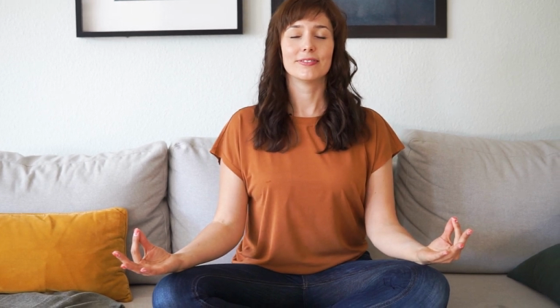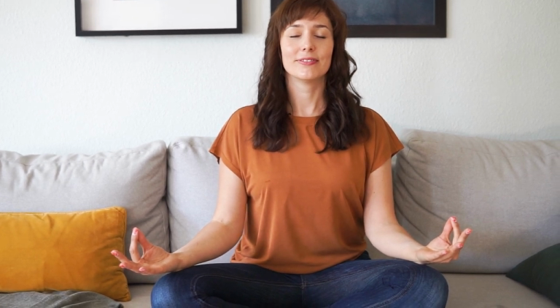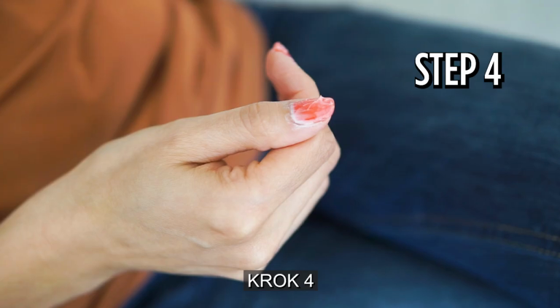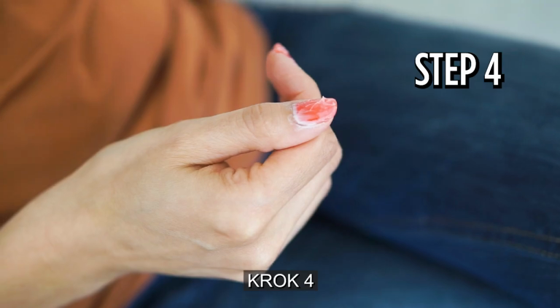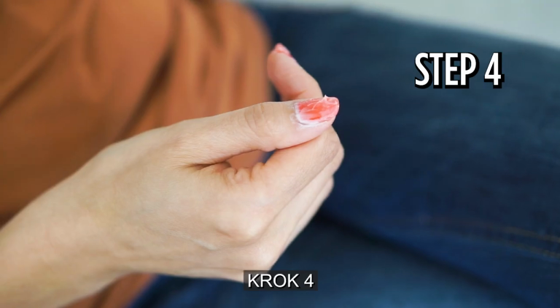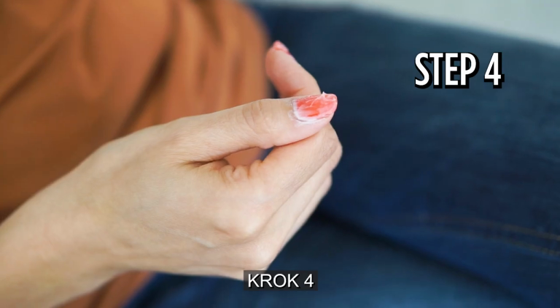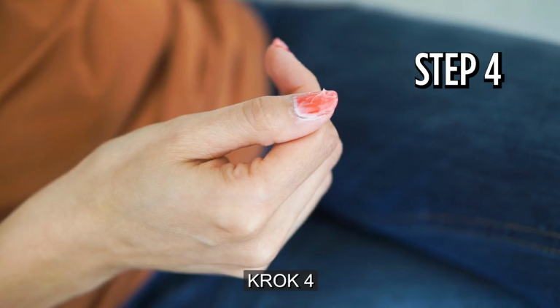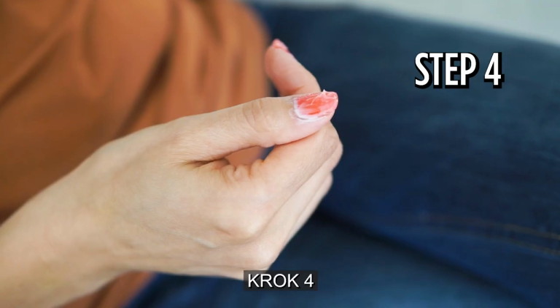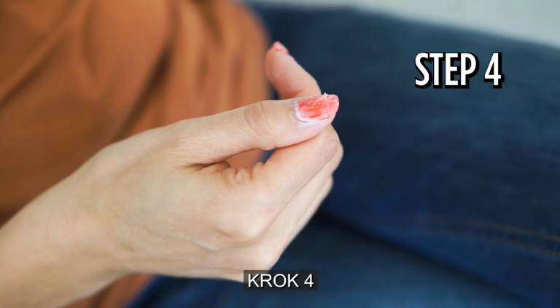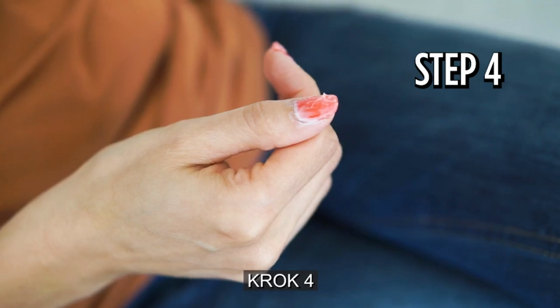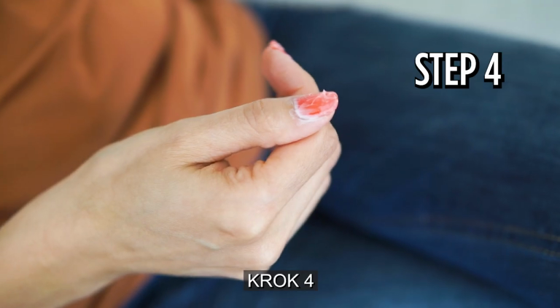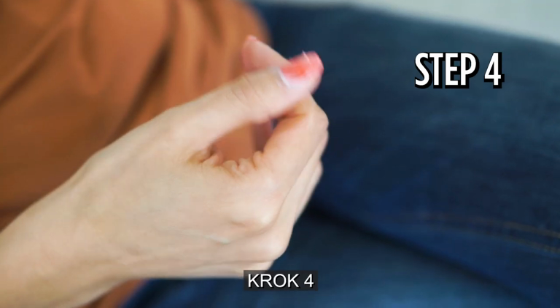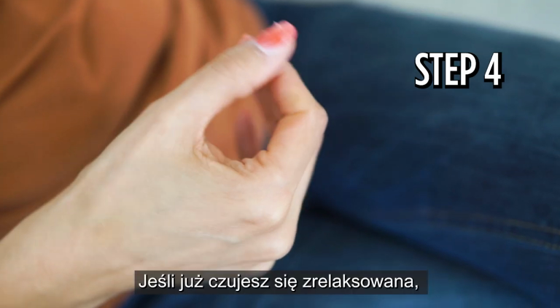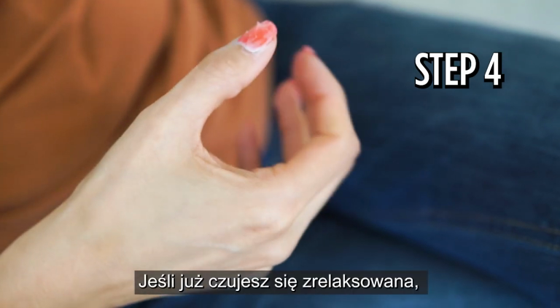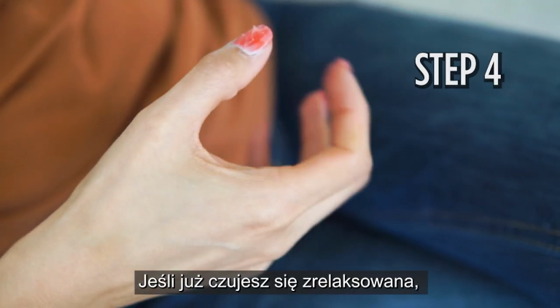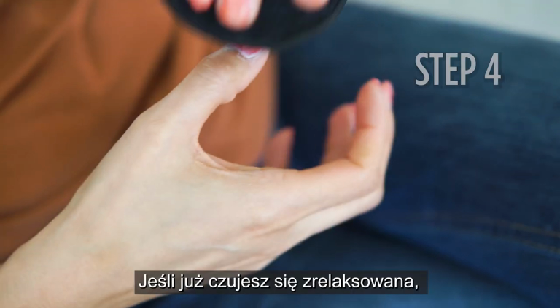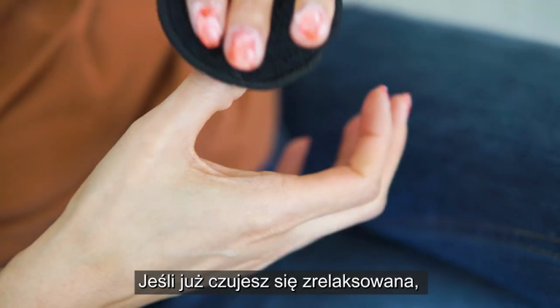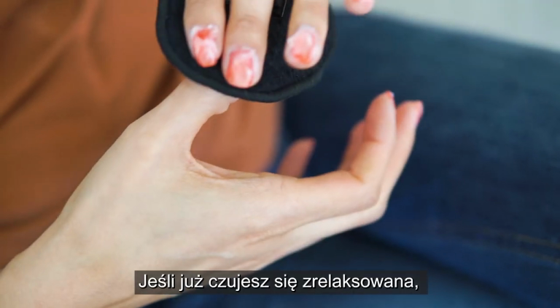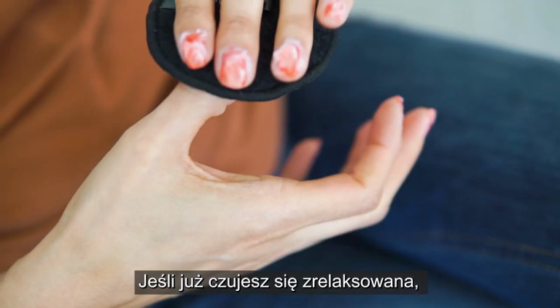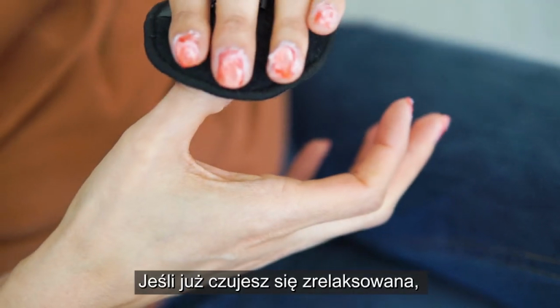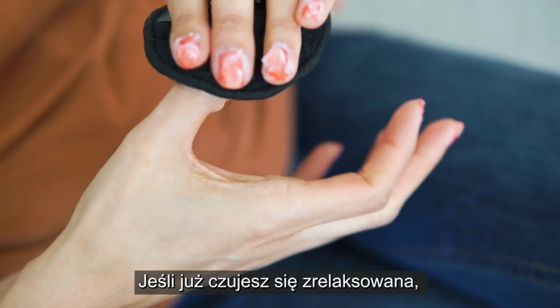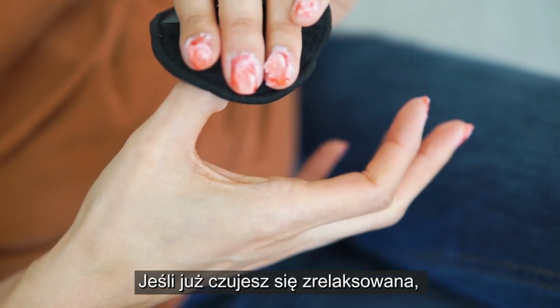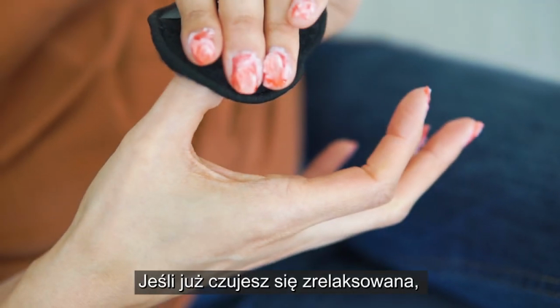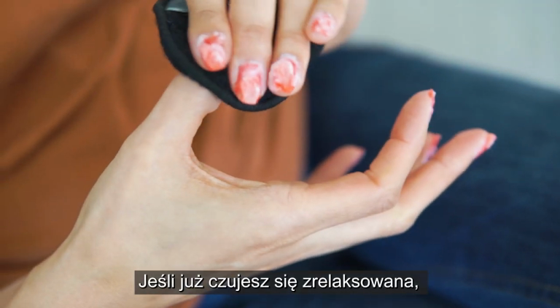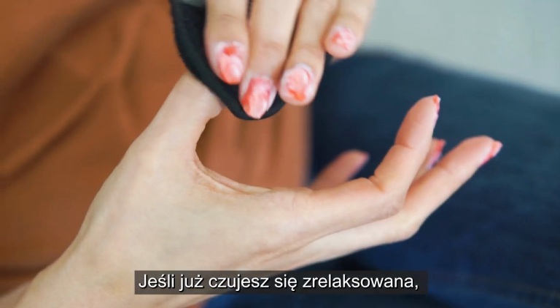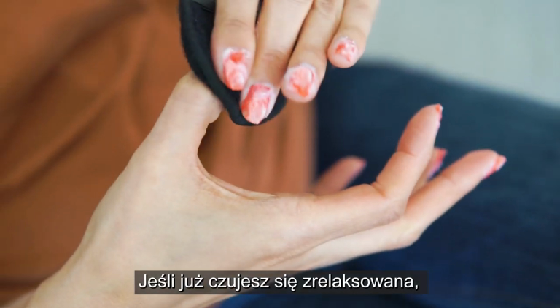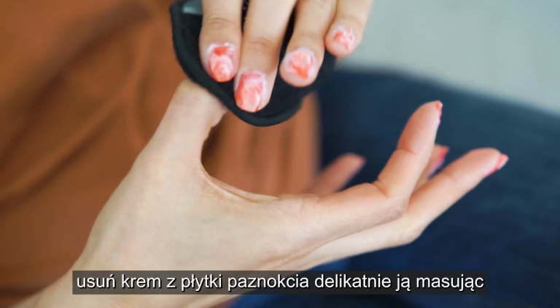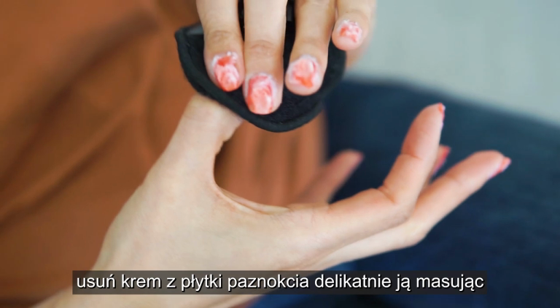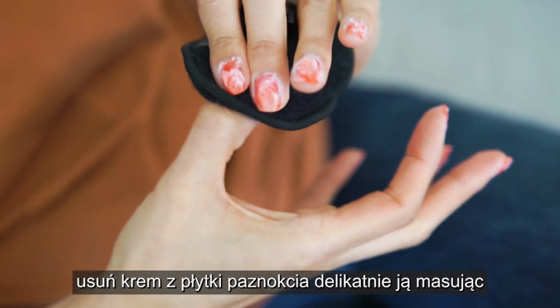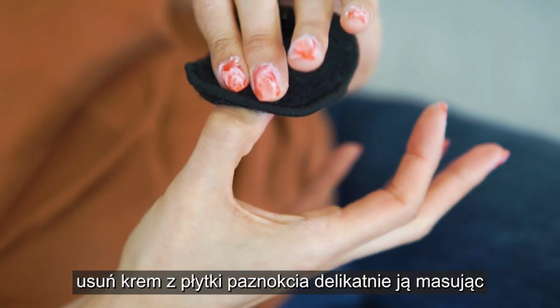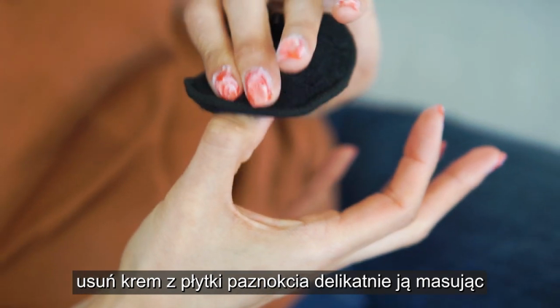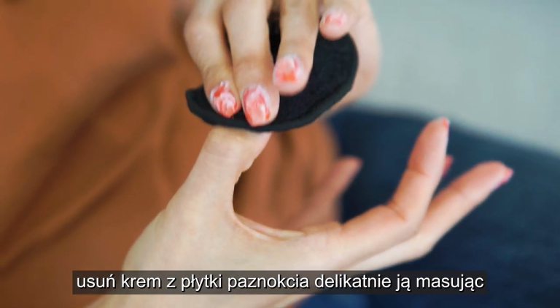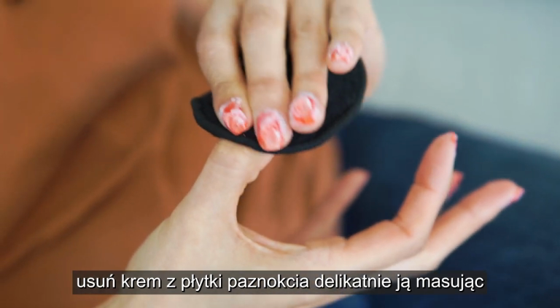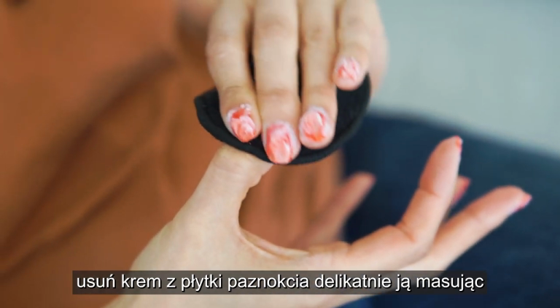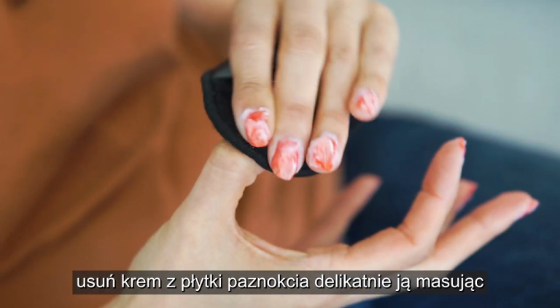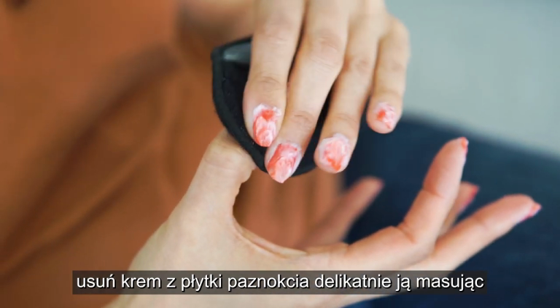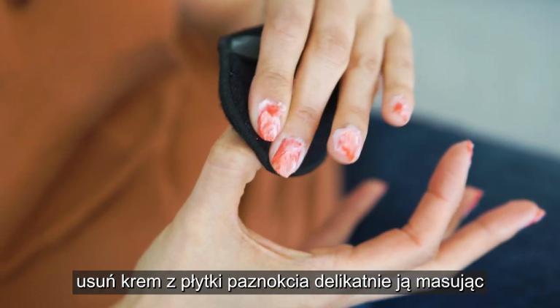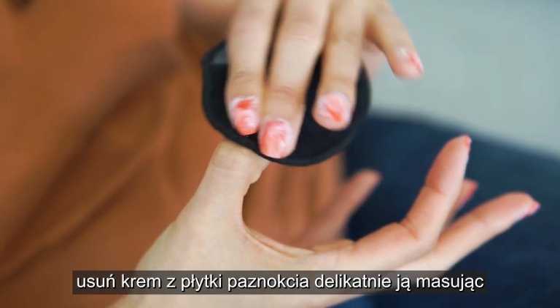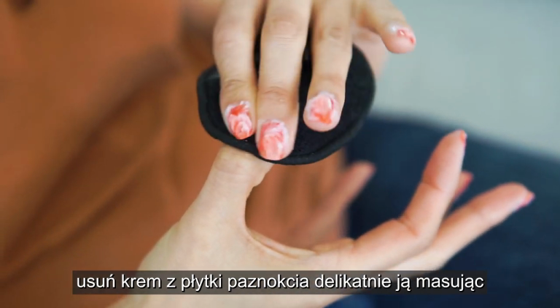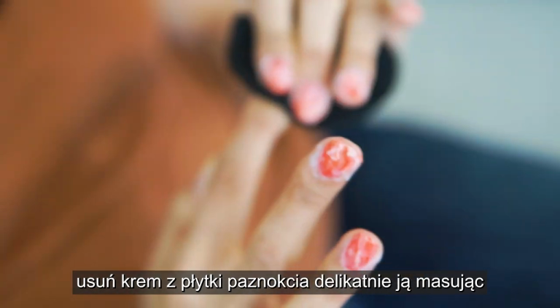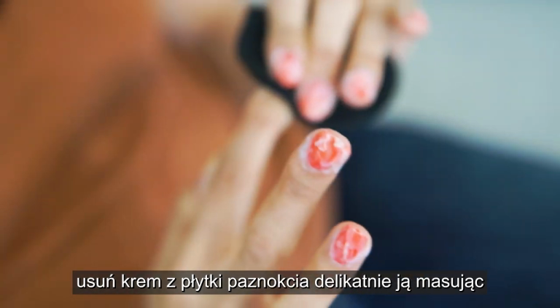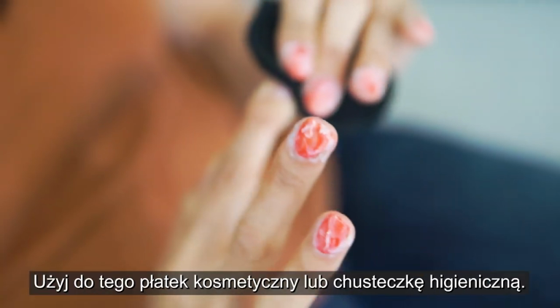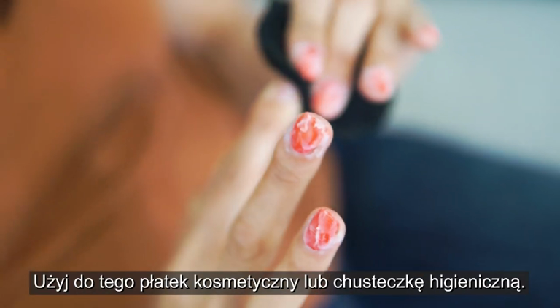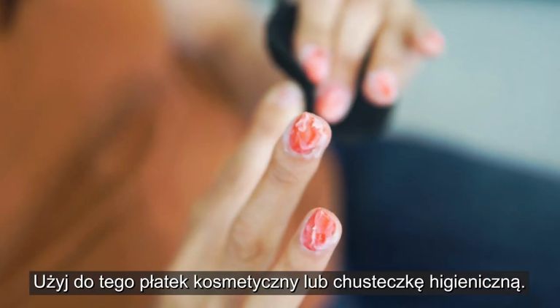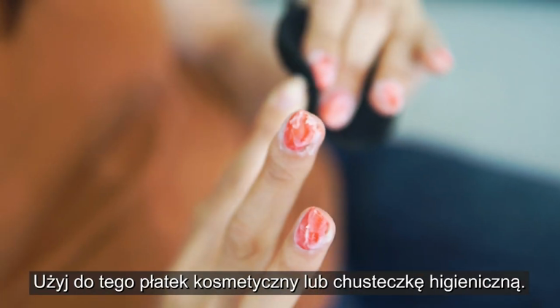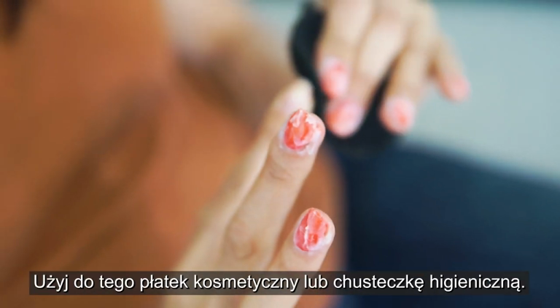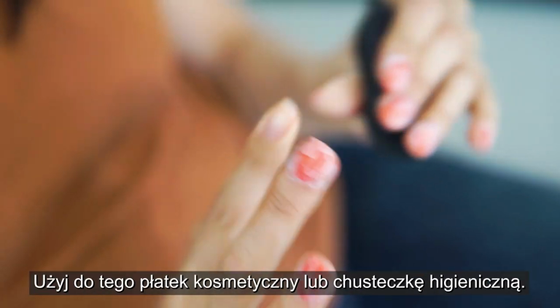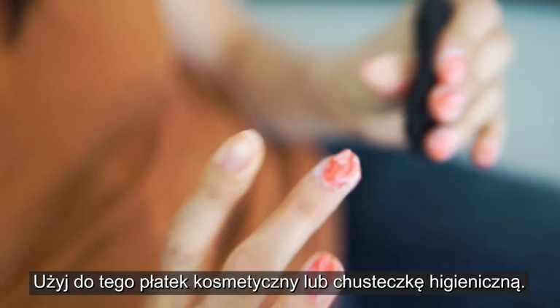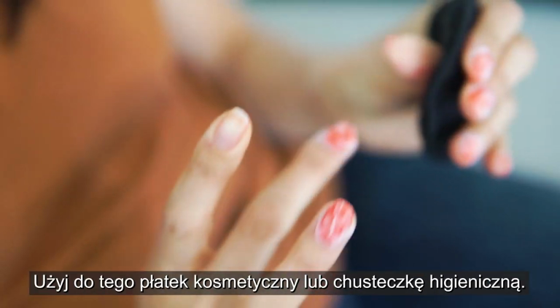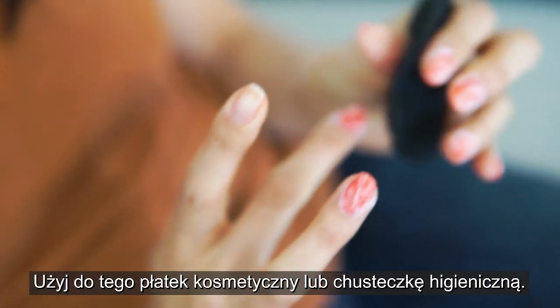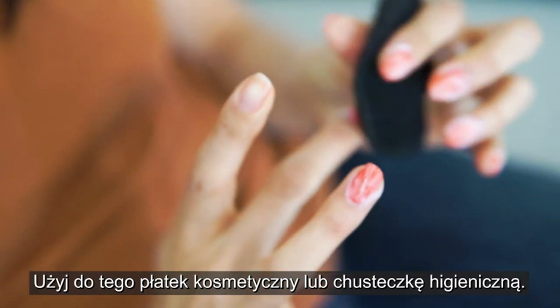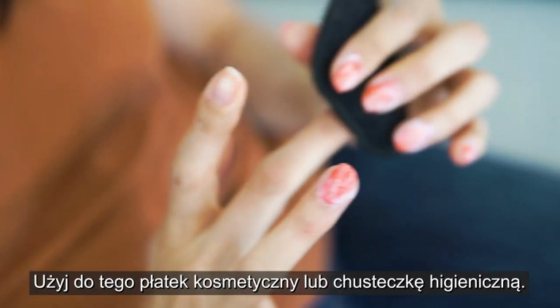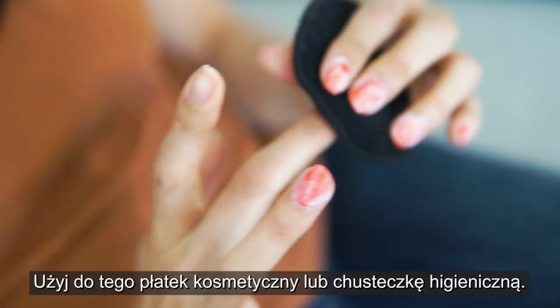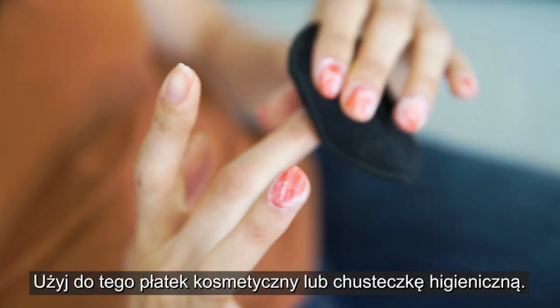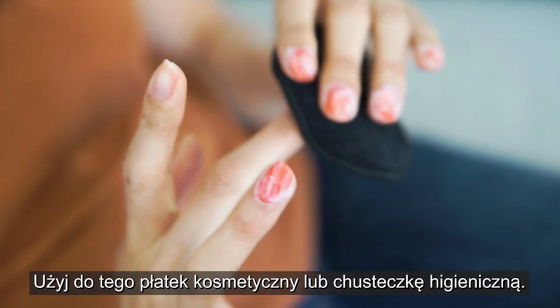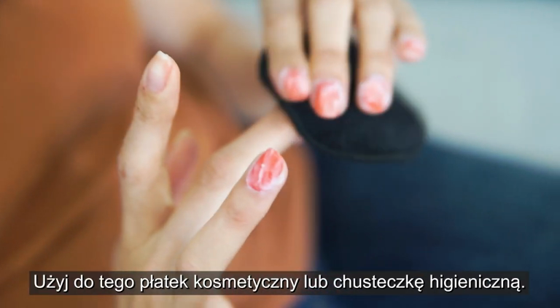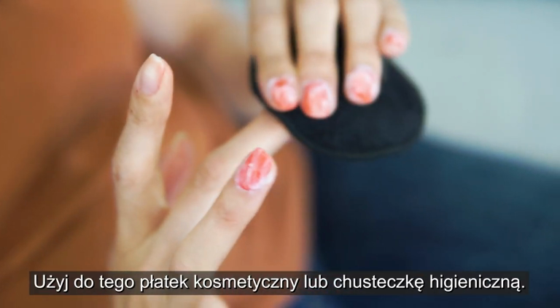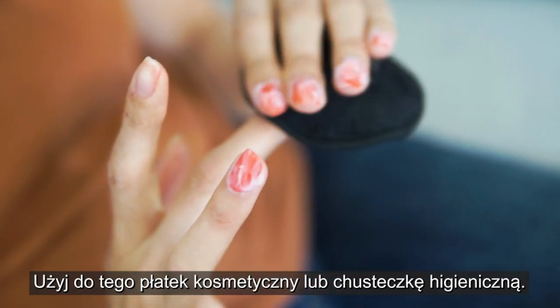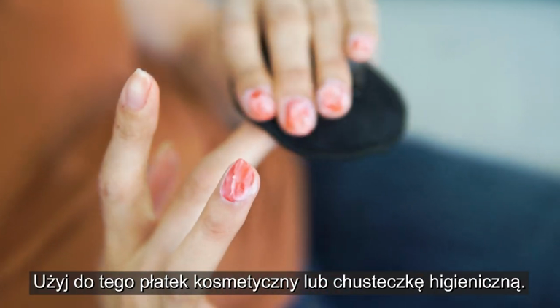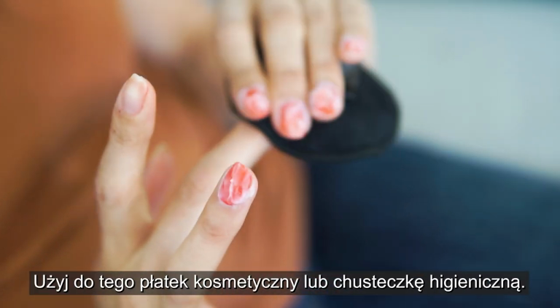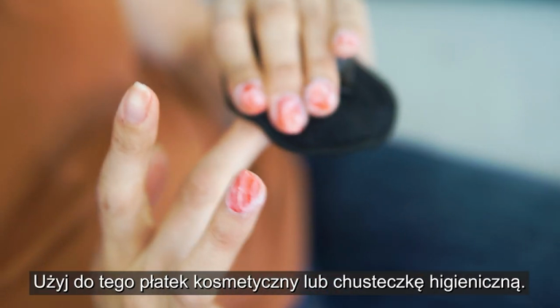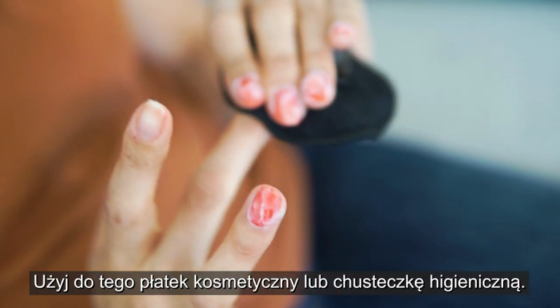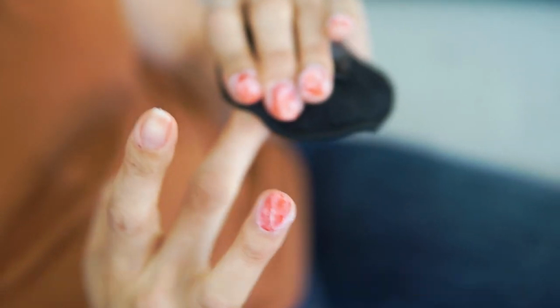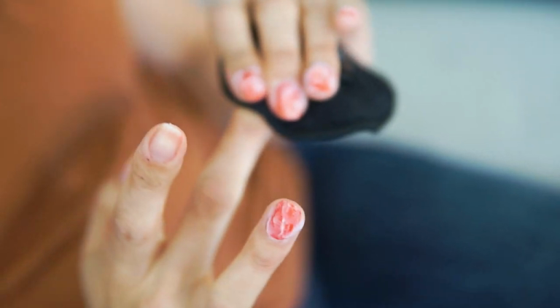Step 4. After your chill time, remove the cream with a pad or tissue in a massaging movement.